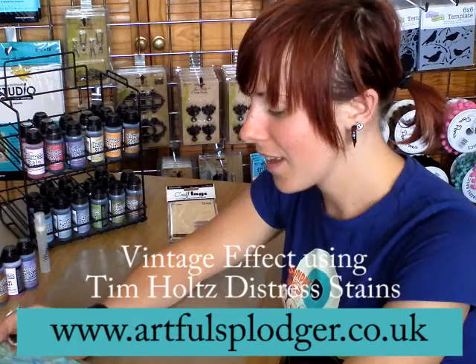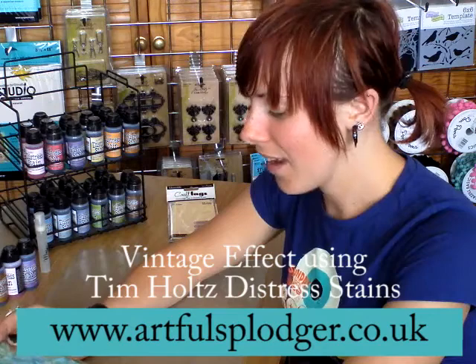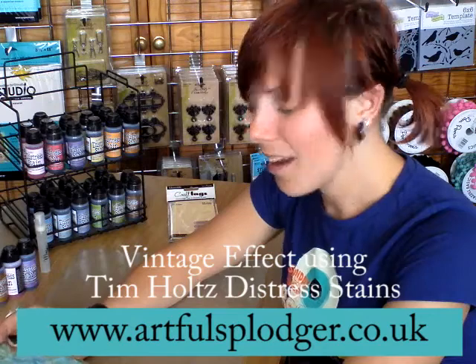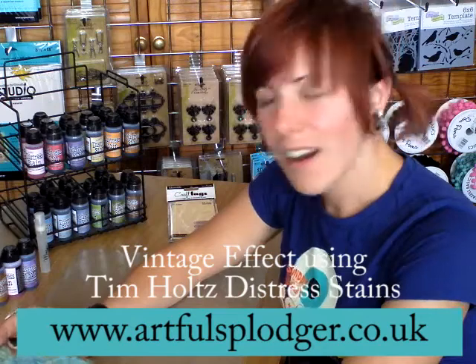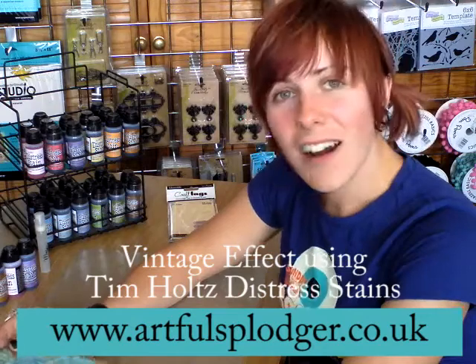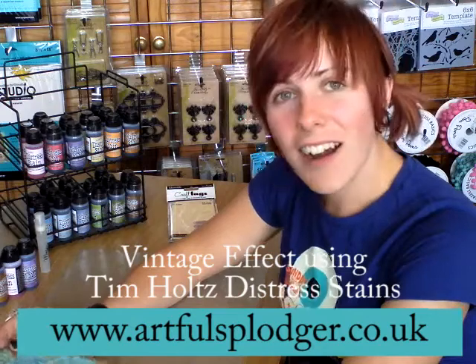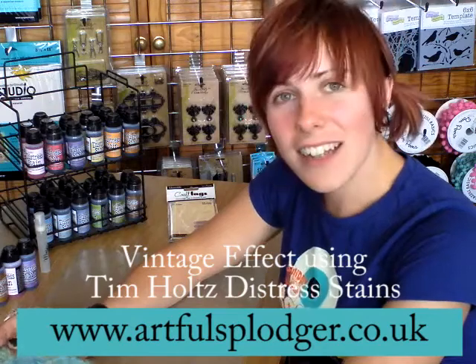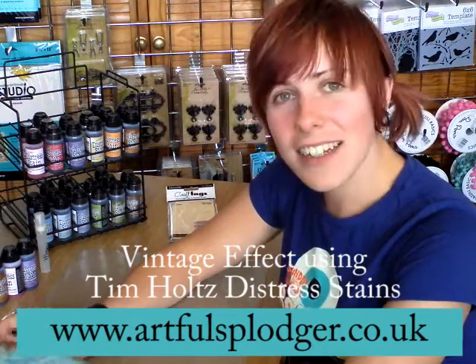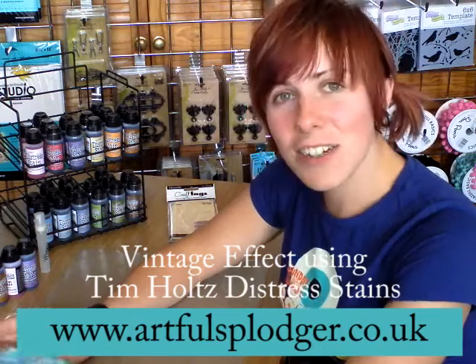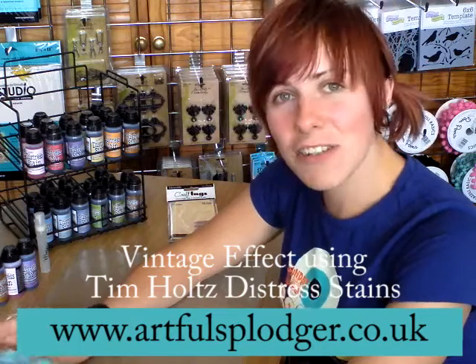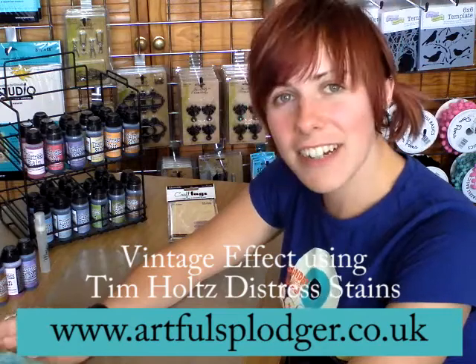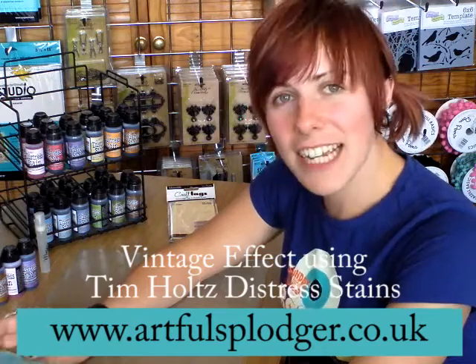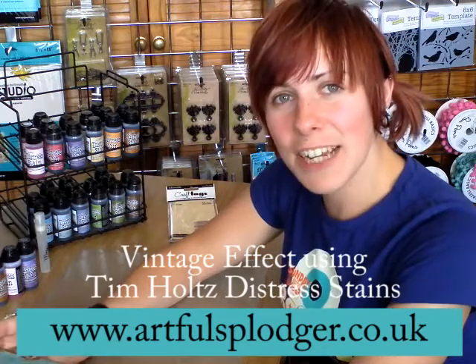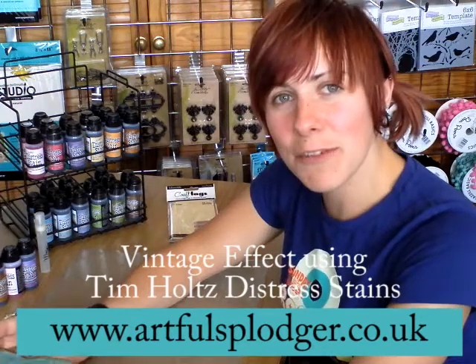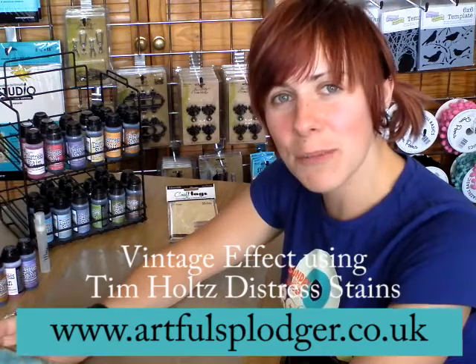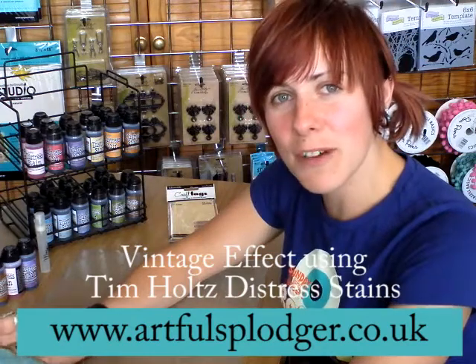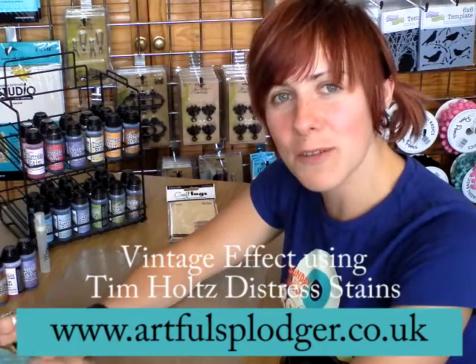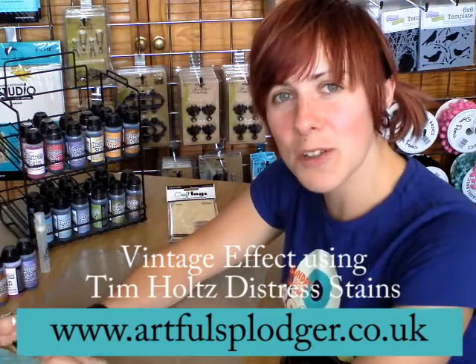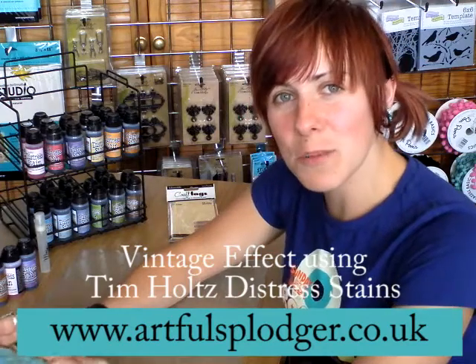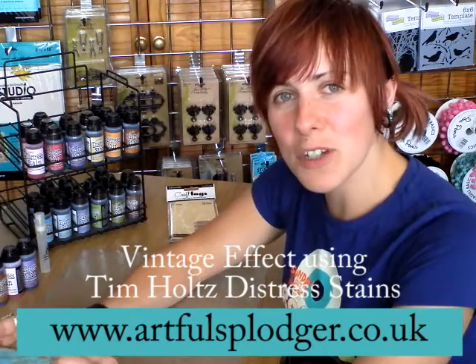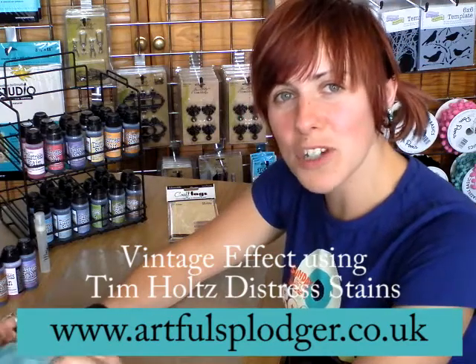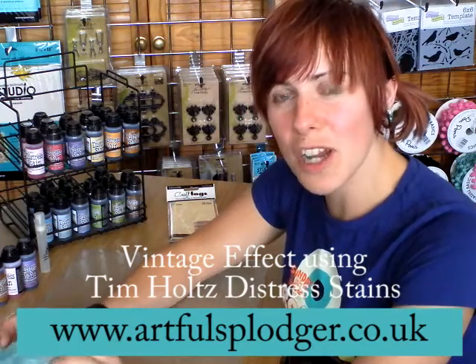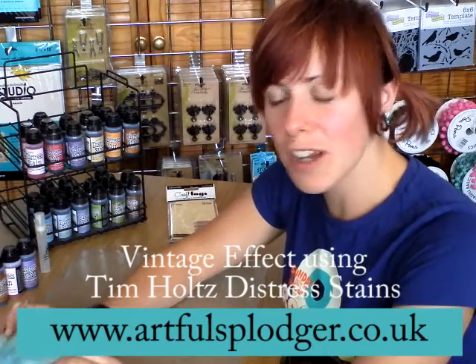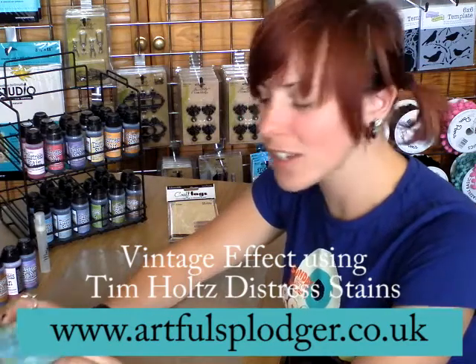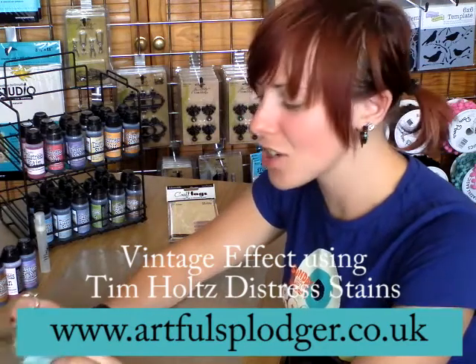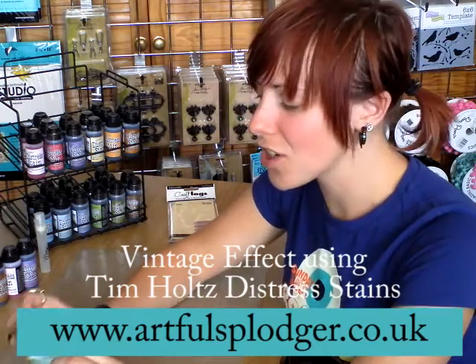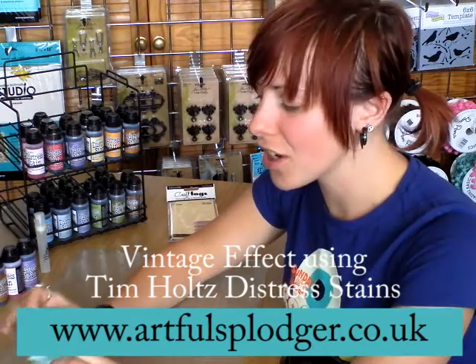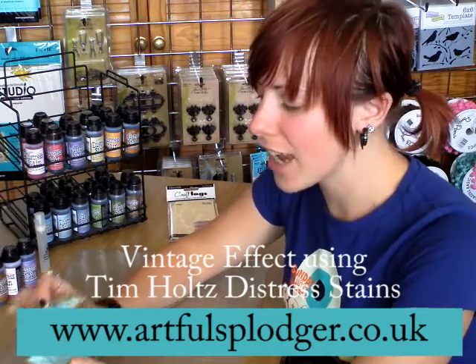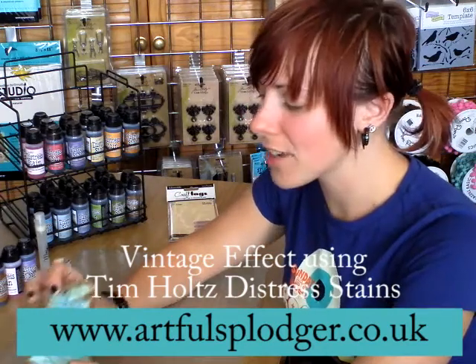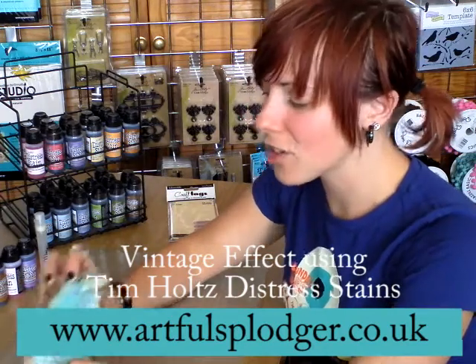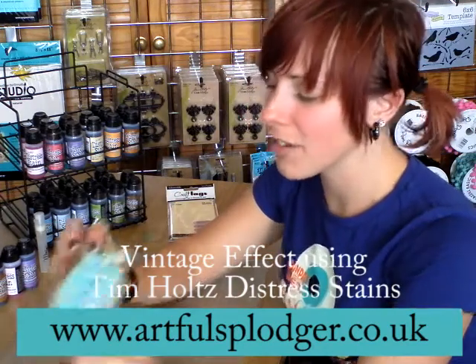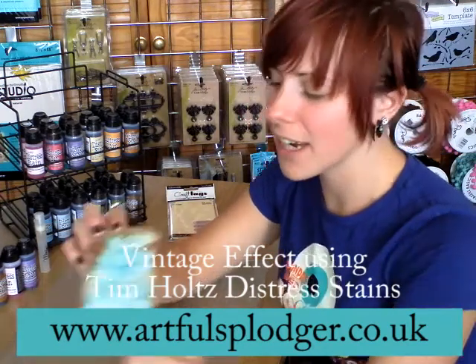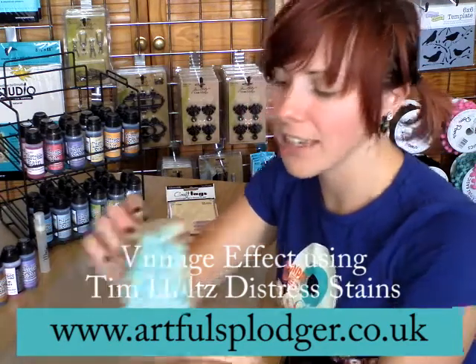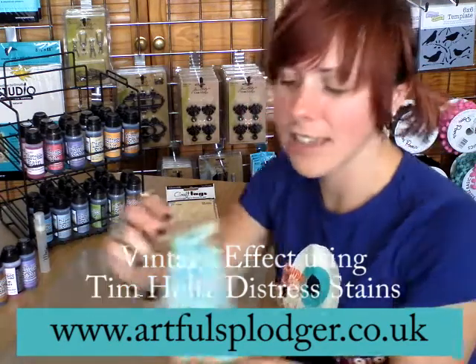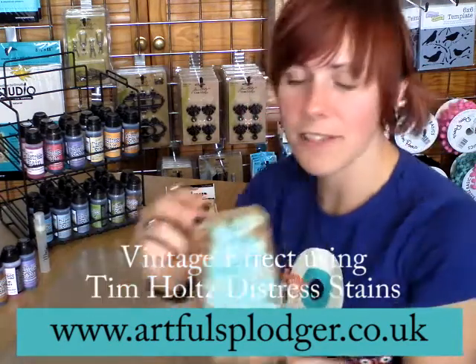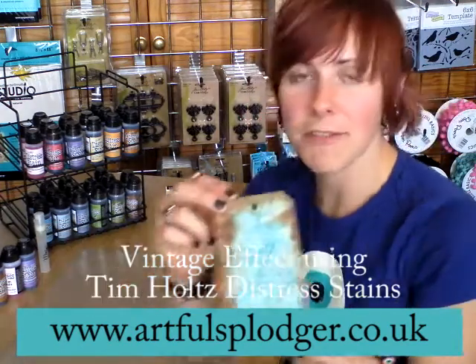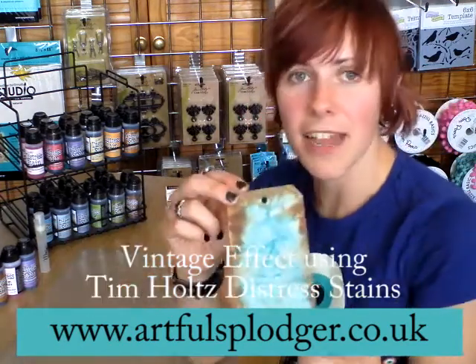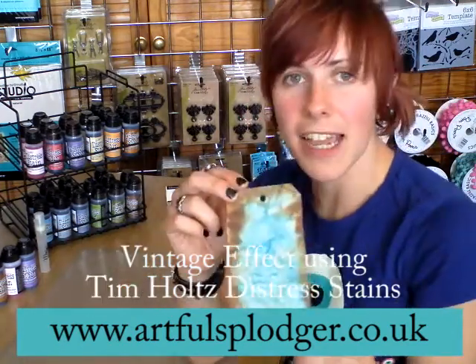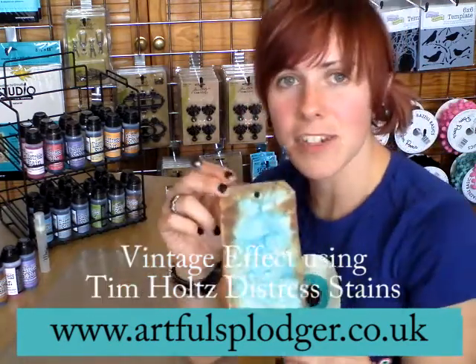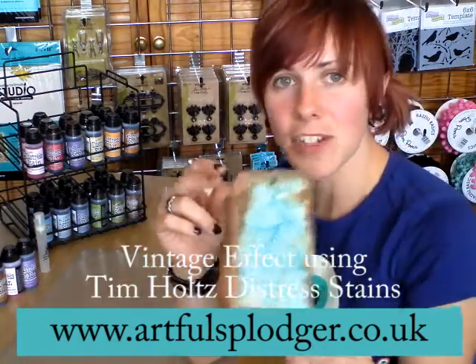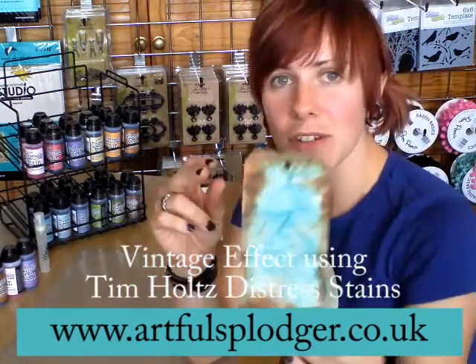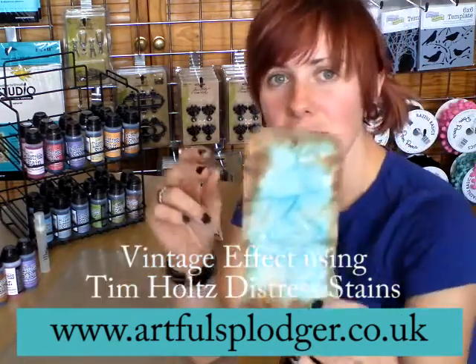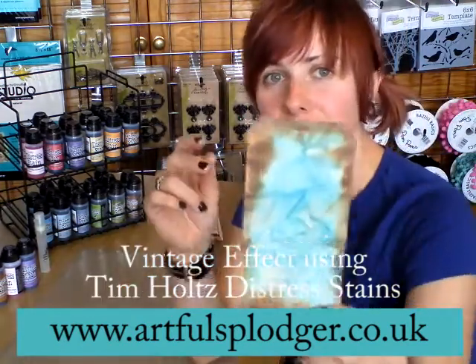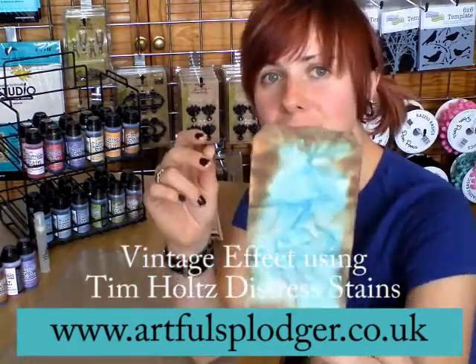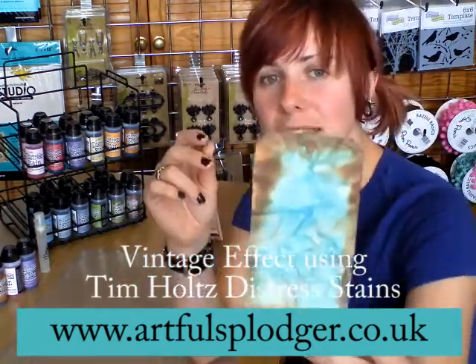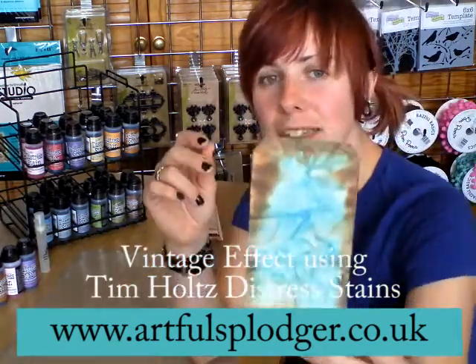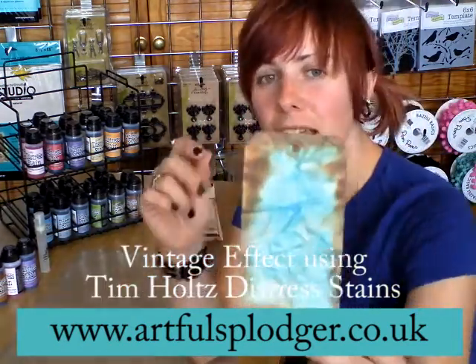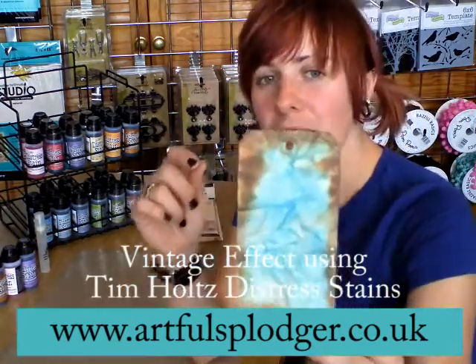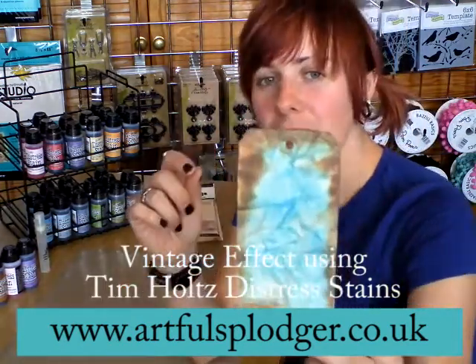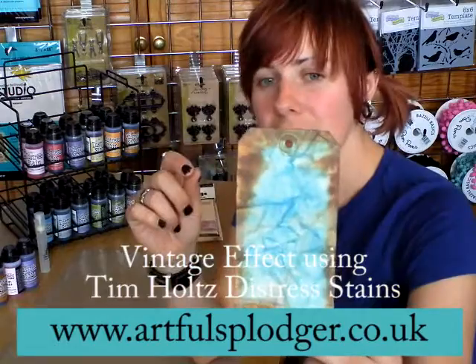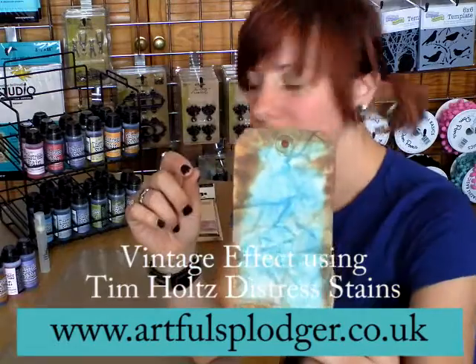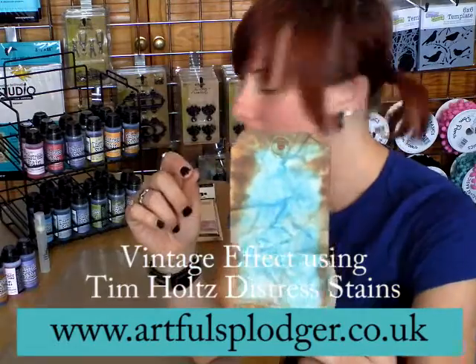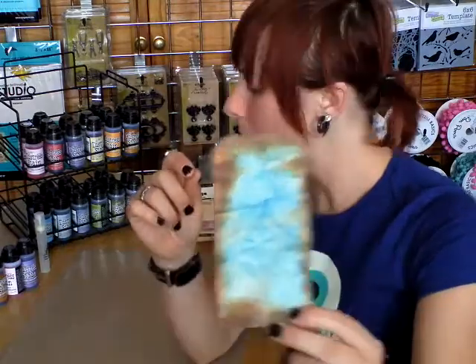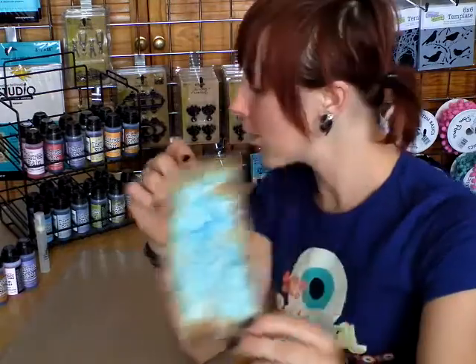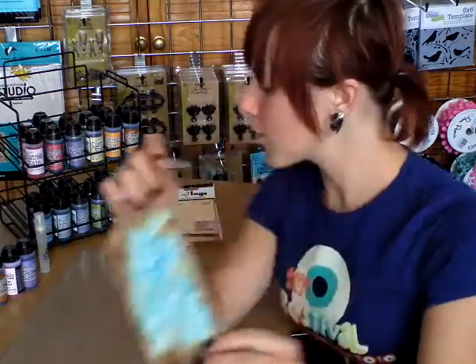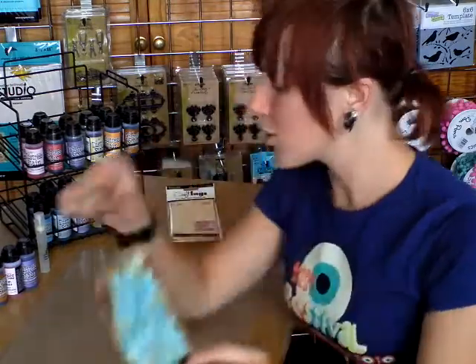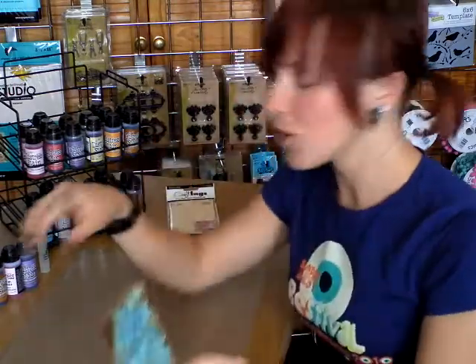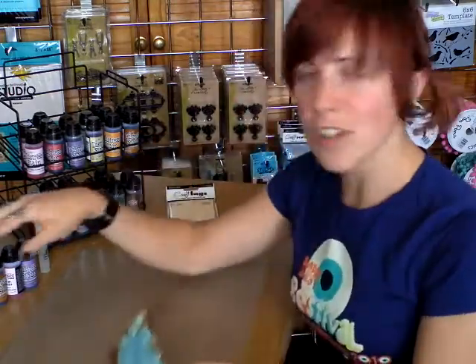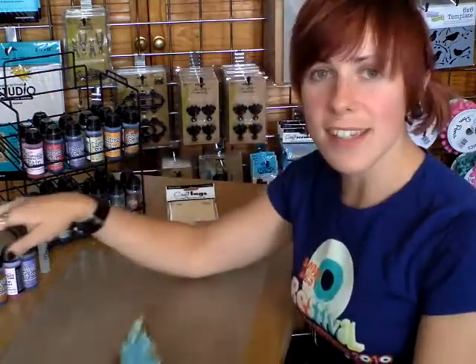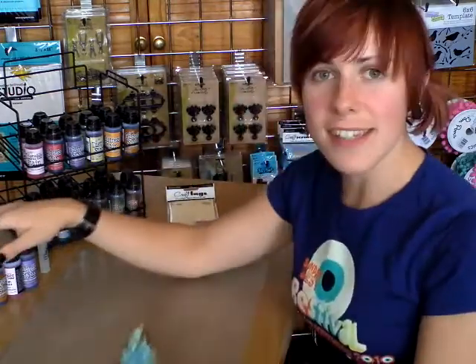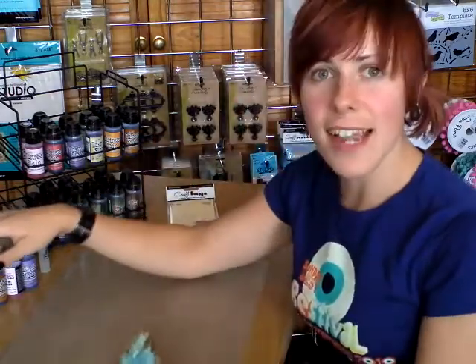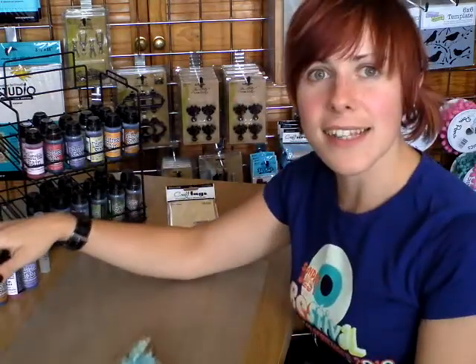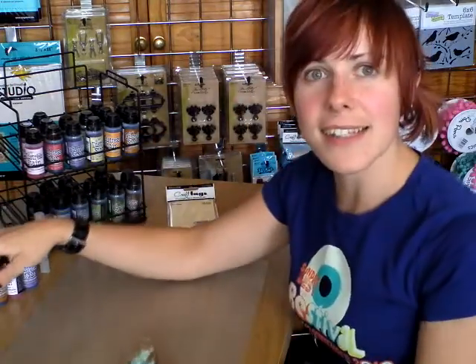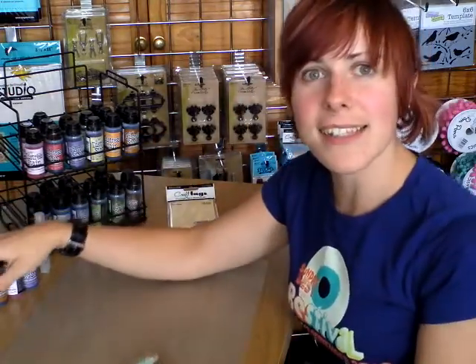Hi, I'm Laura here from Artful Splodger. I'm going to show you how to create this effect using Tim Holtz Distress Stains.